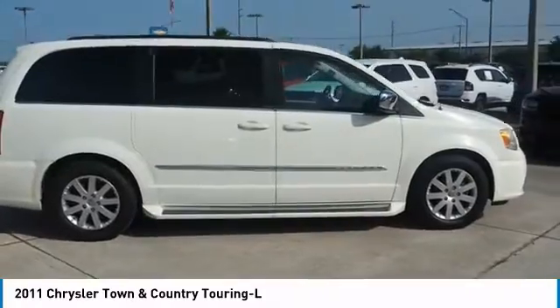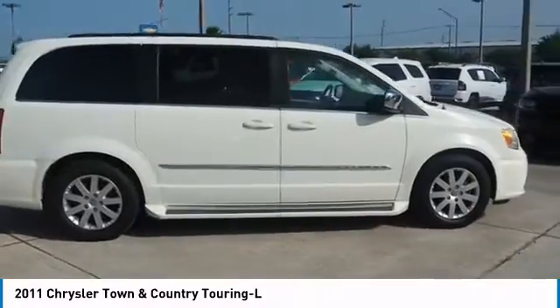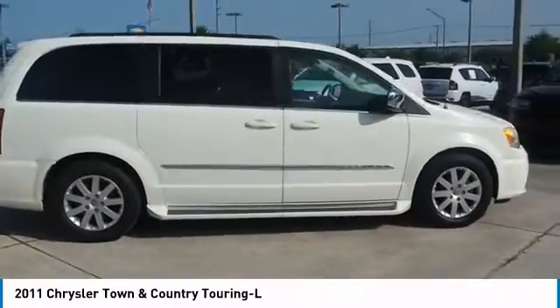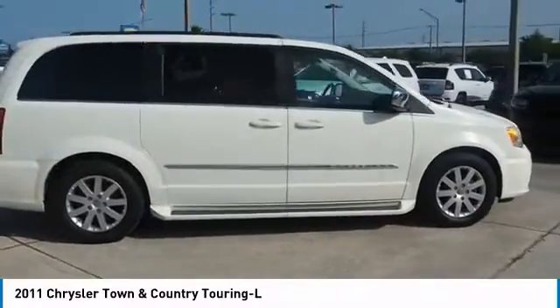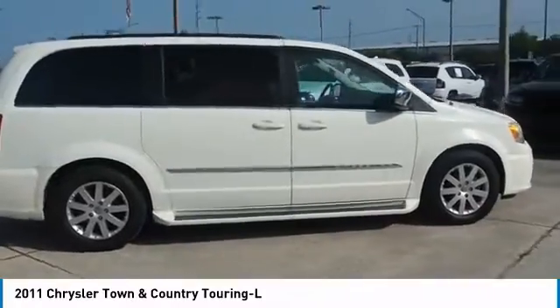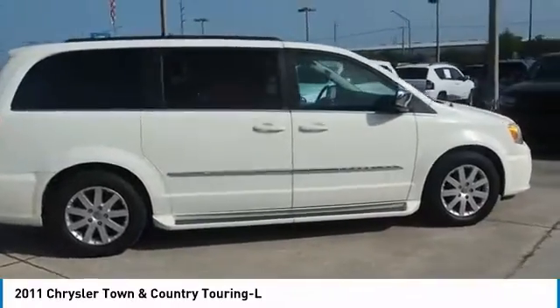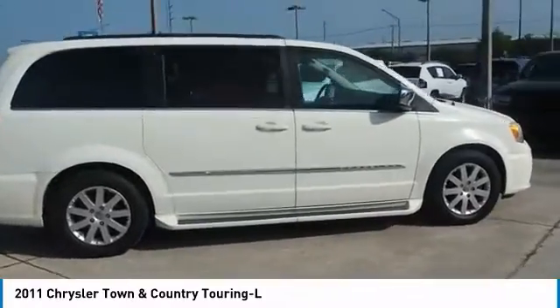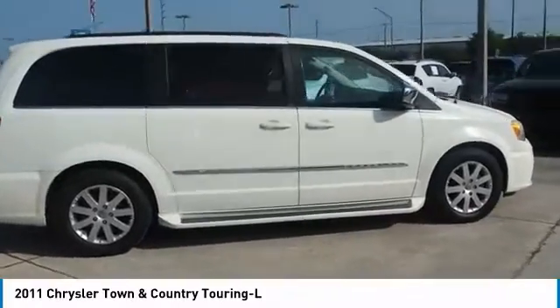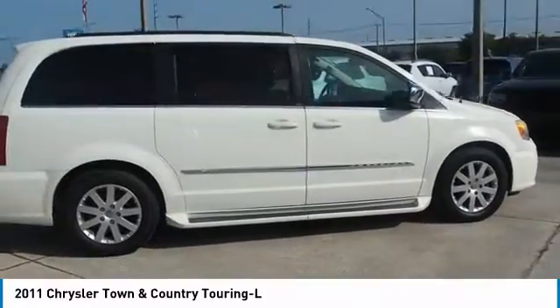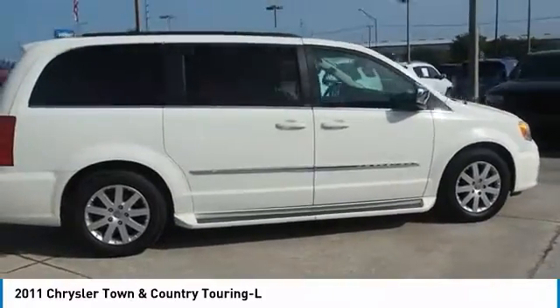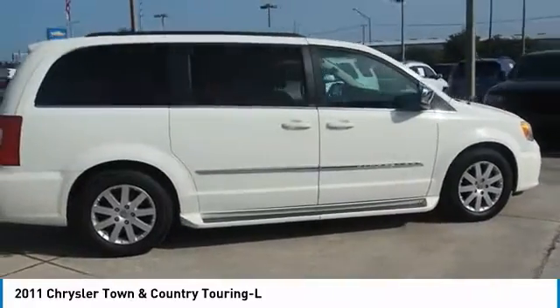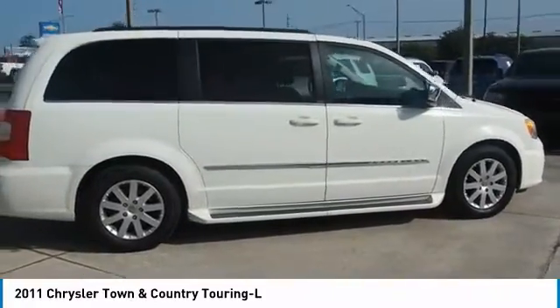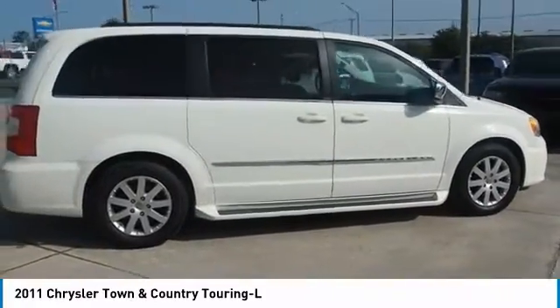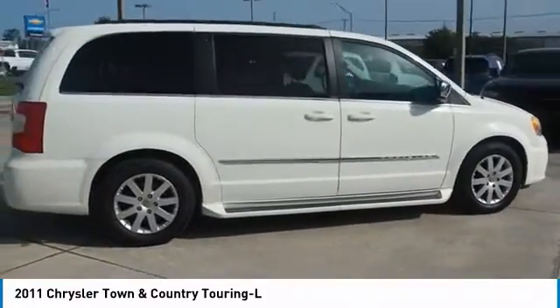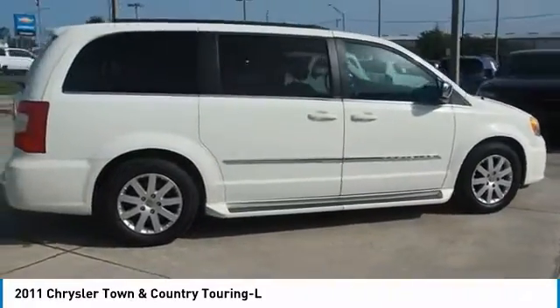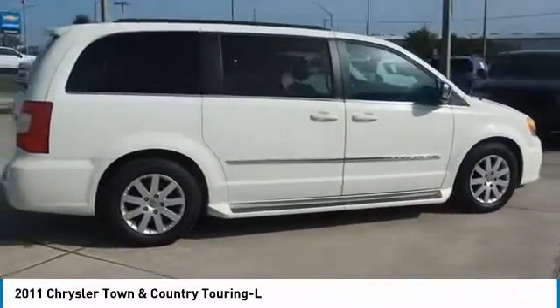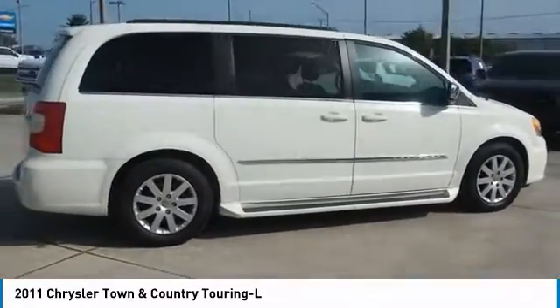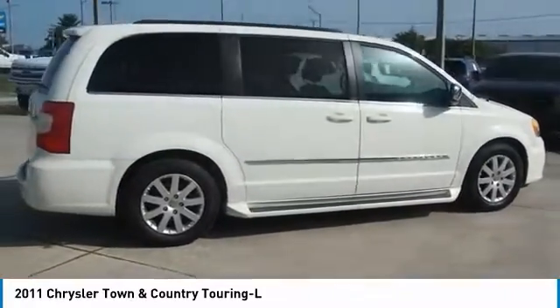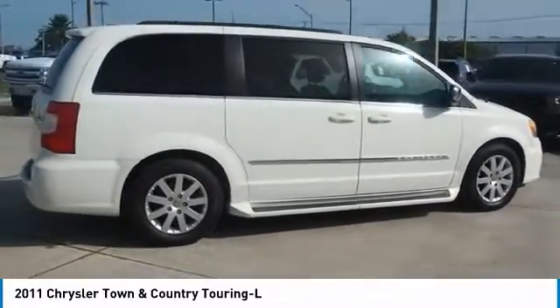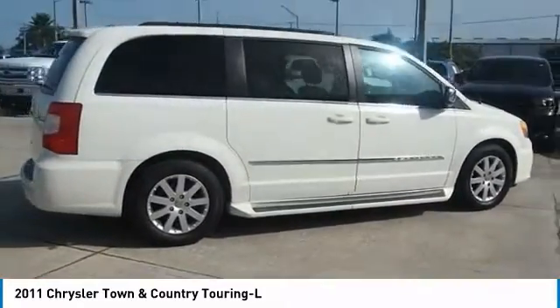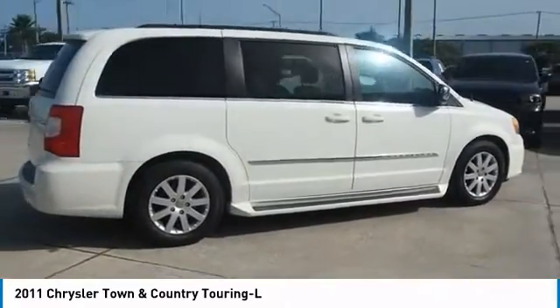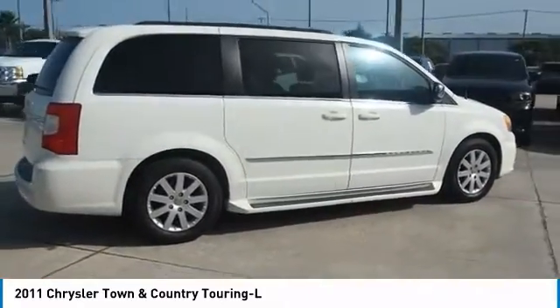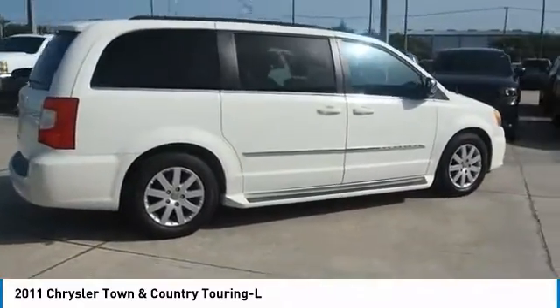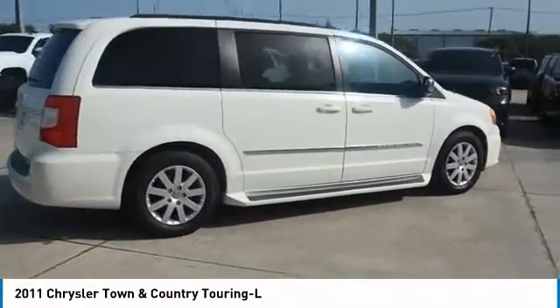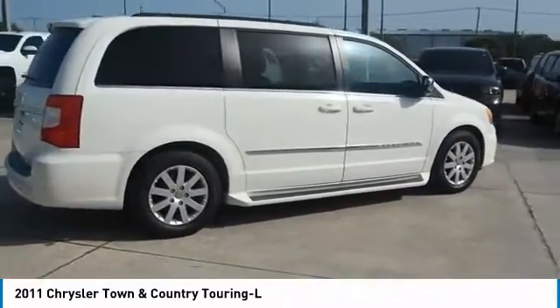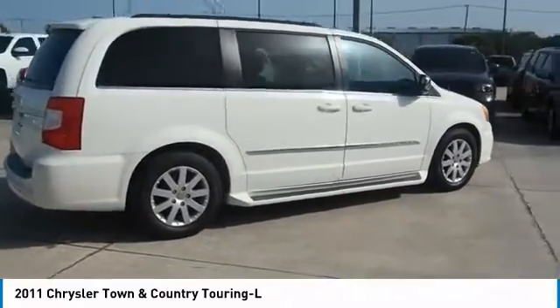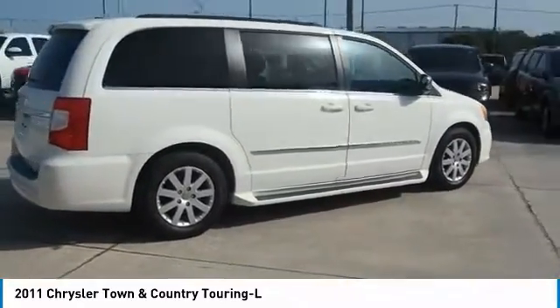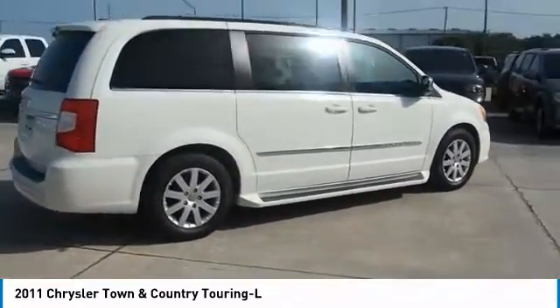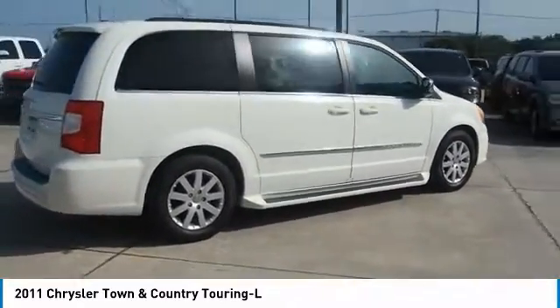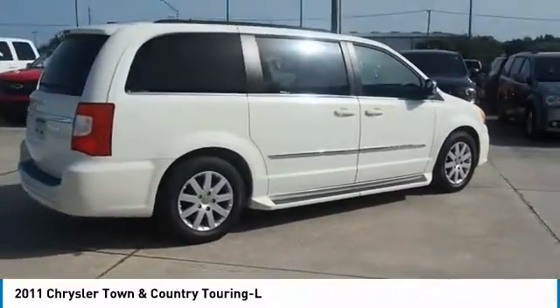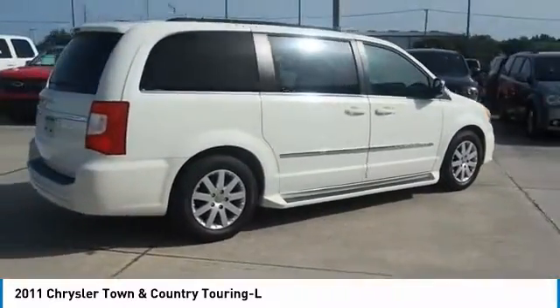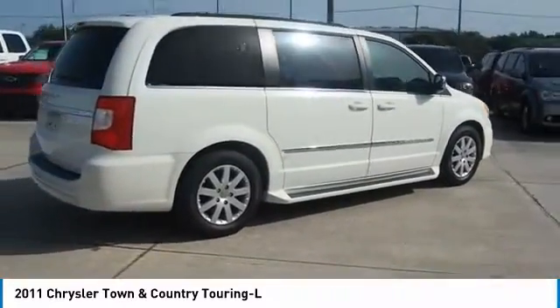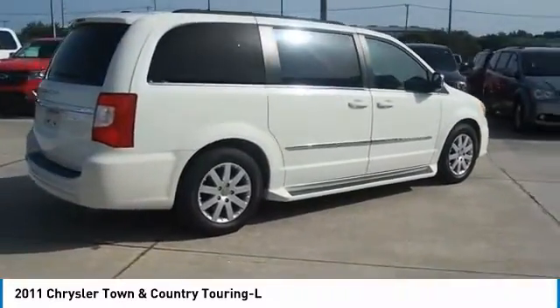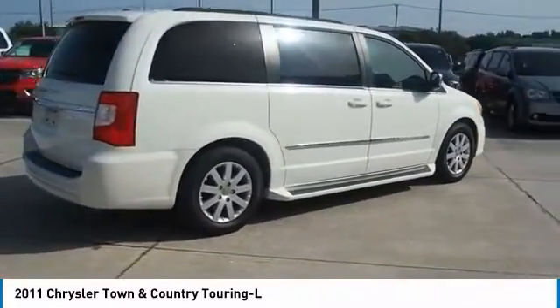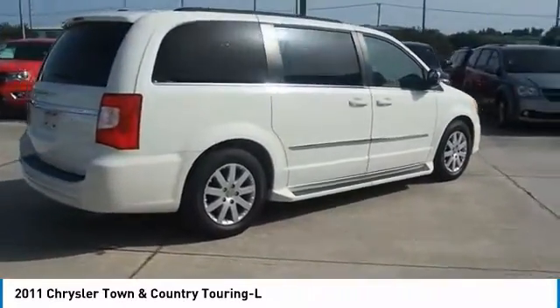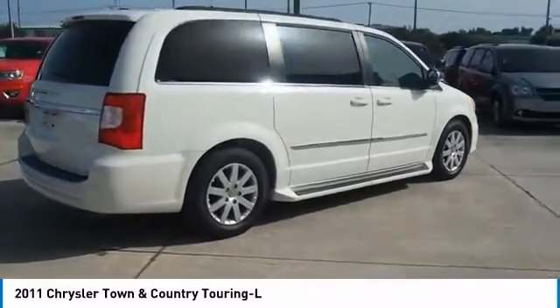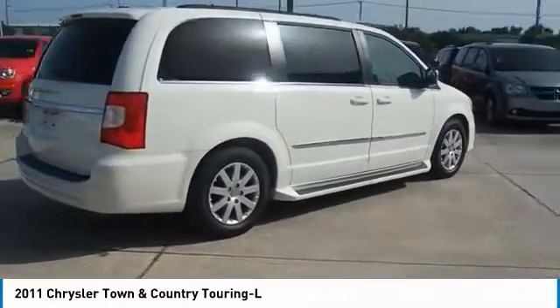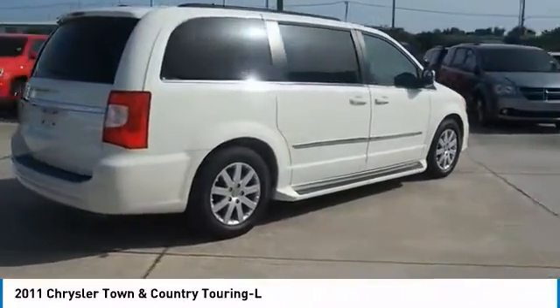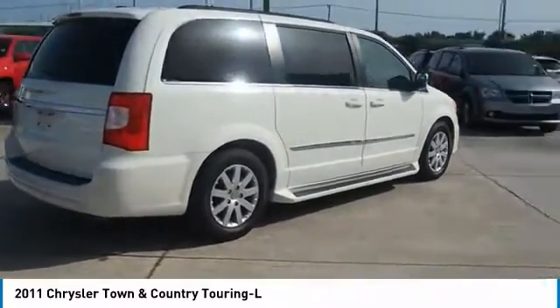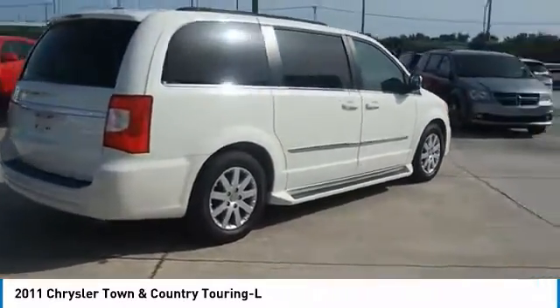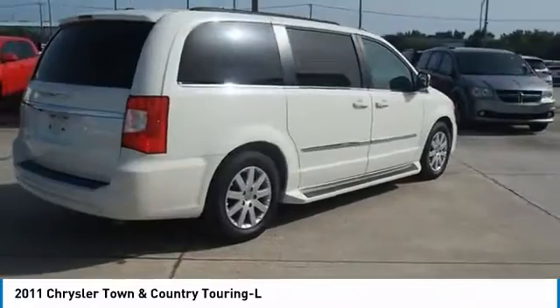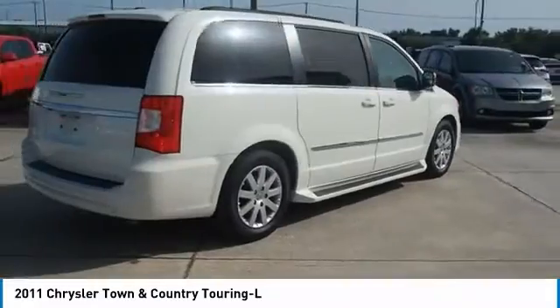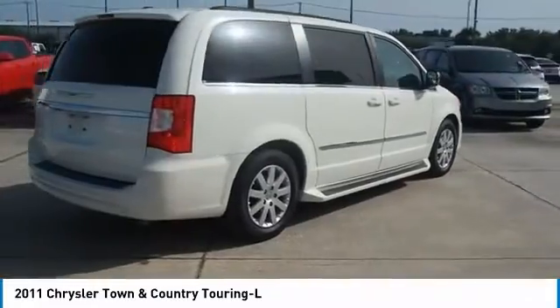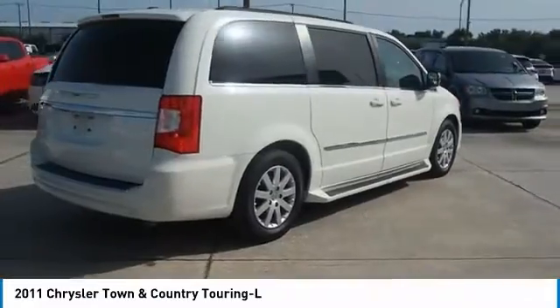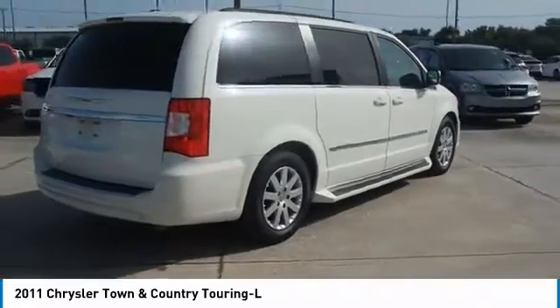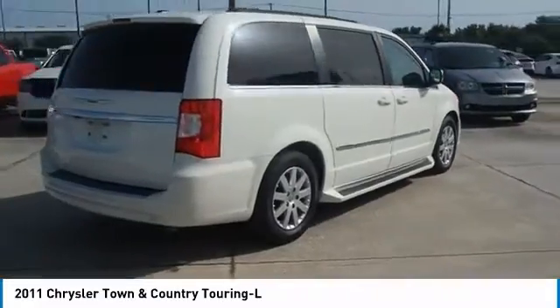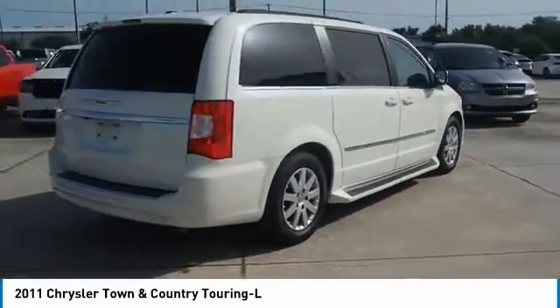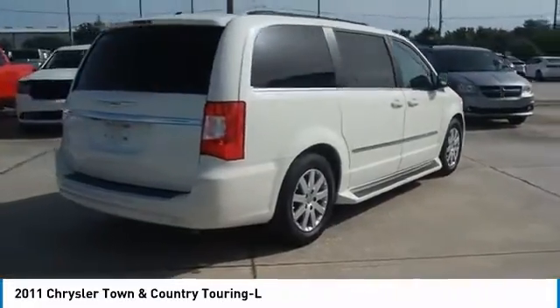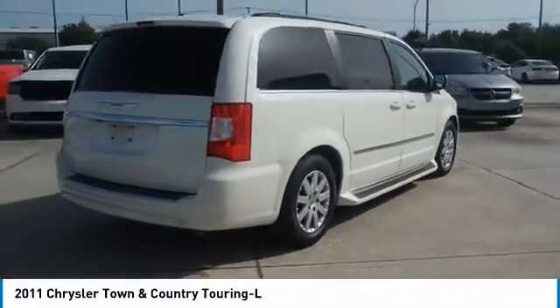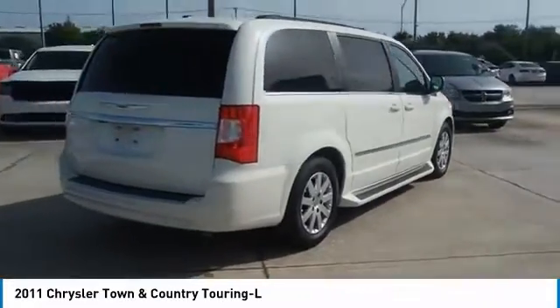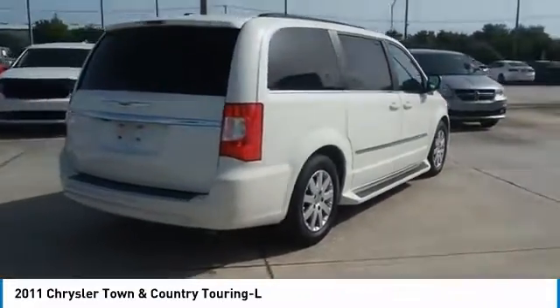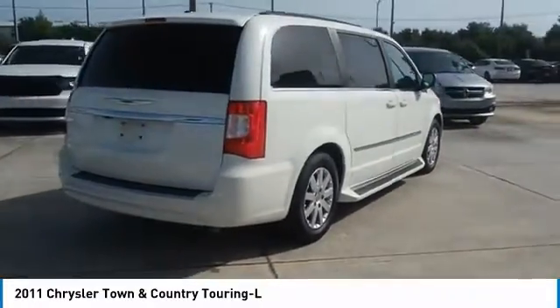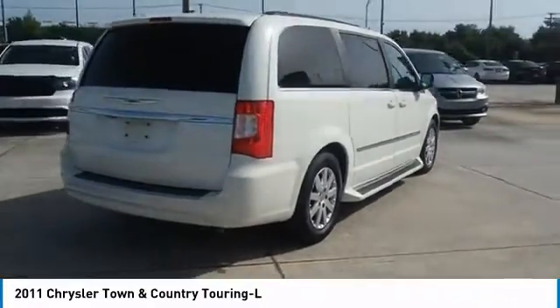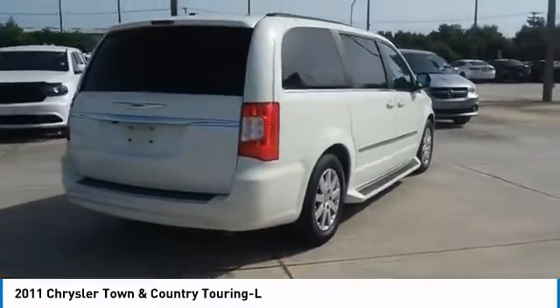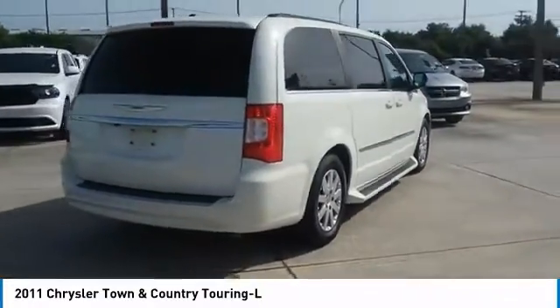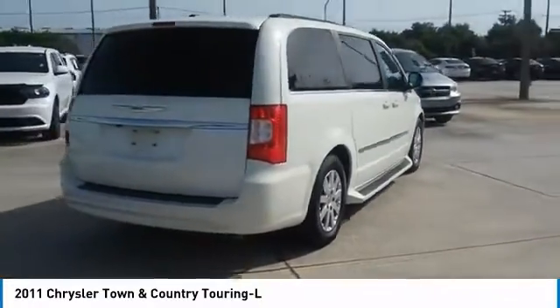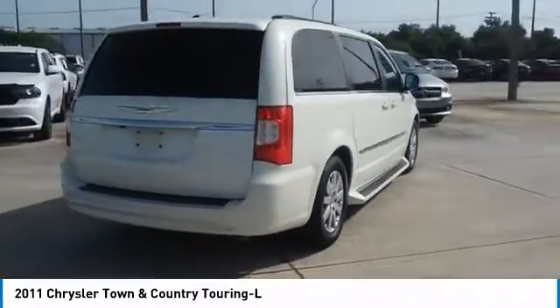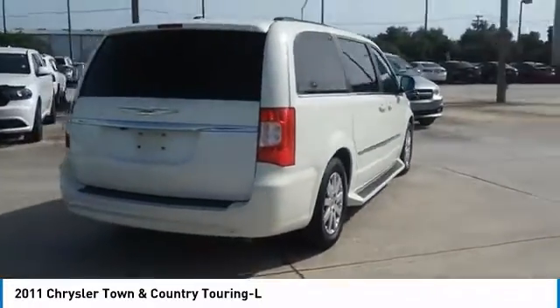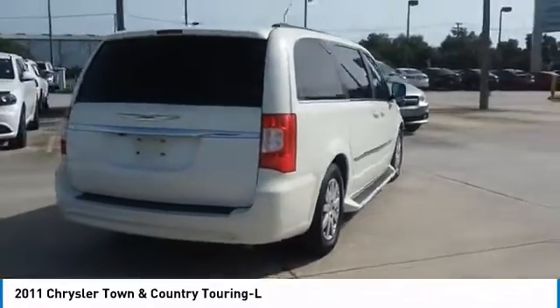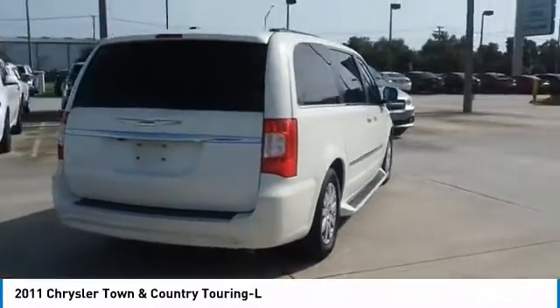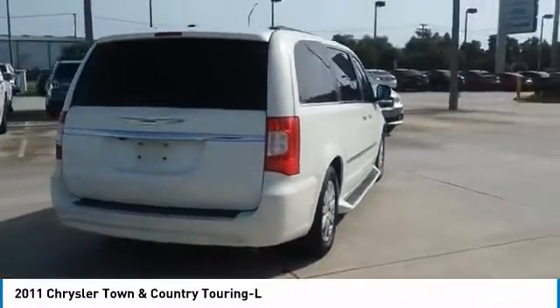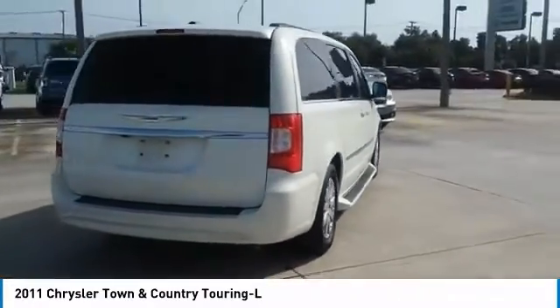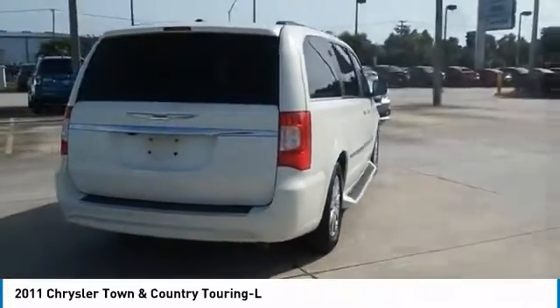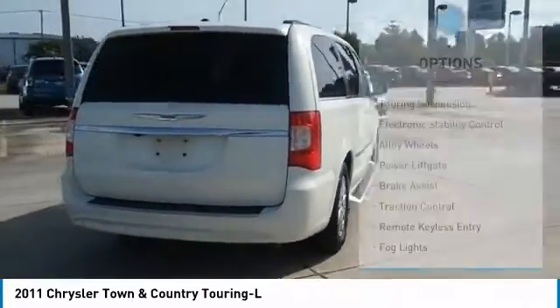Seat seven comfortably and choose from stow and go seating or the innovative swivel and go seating. Here are some of this vehicle's great options.